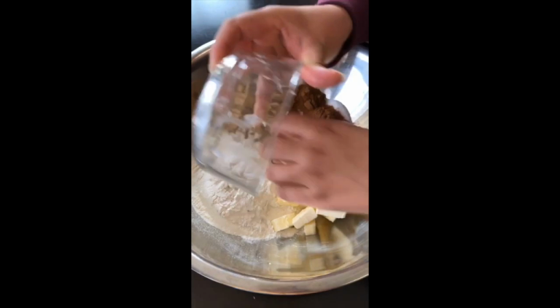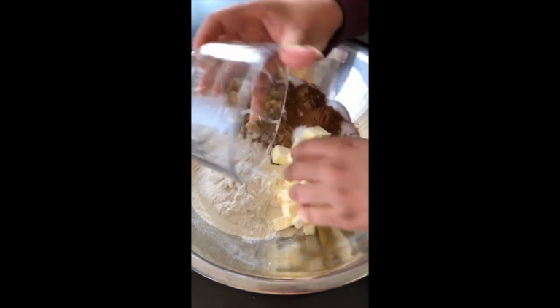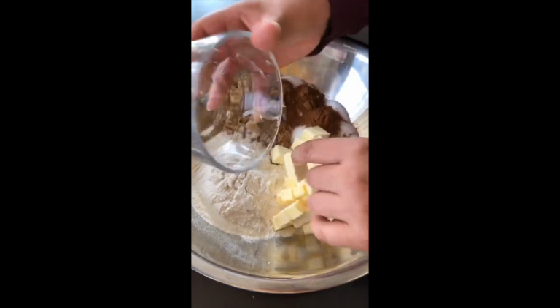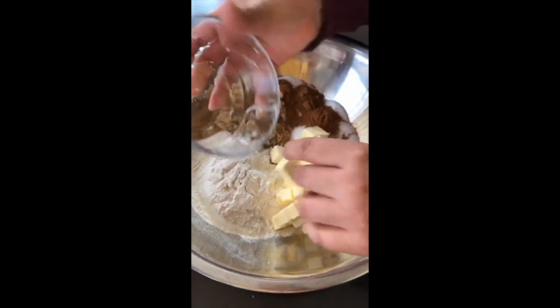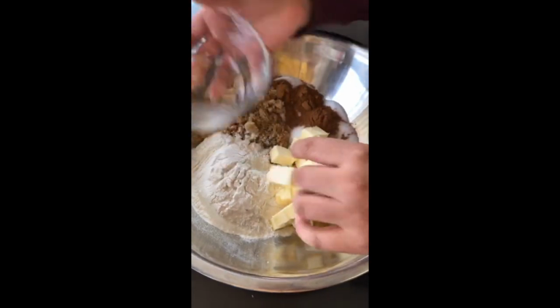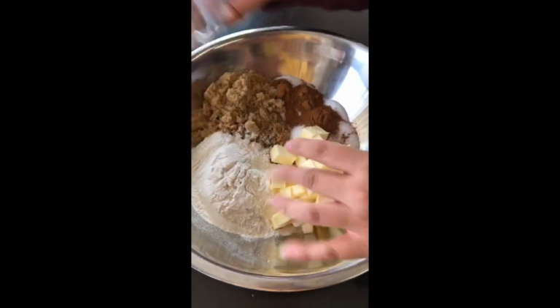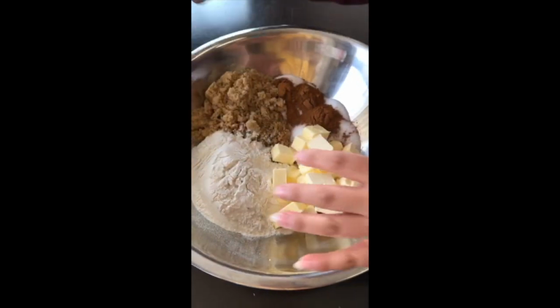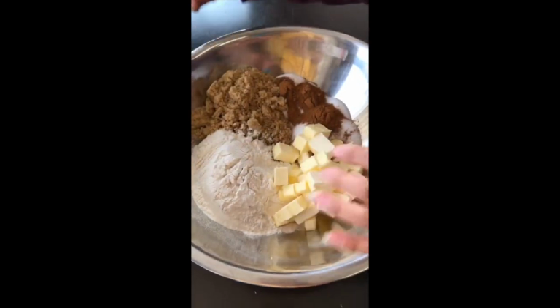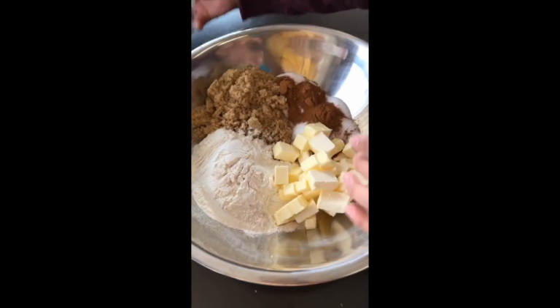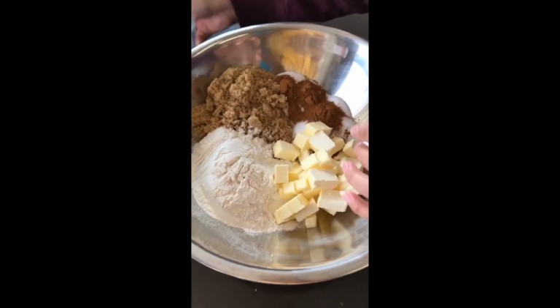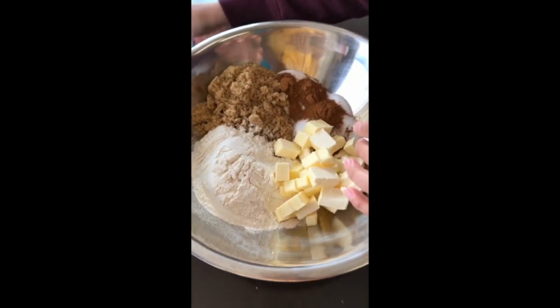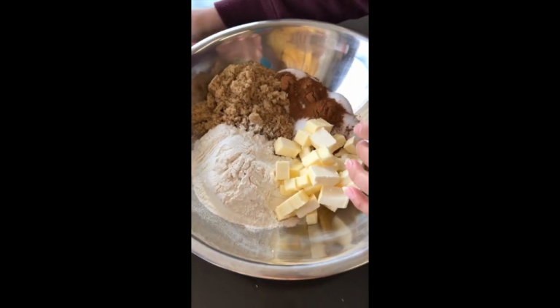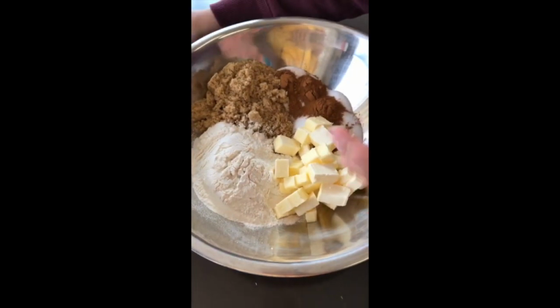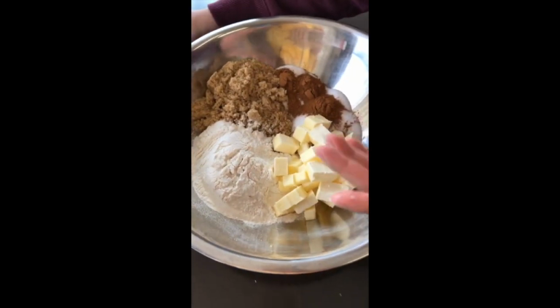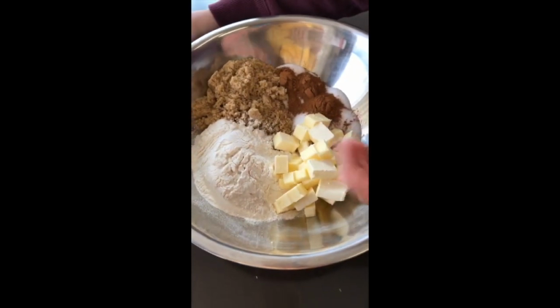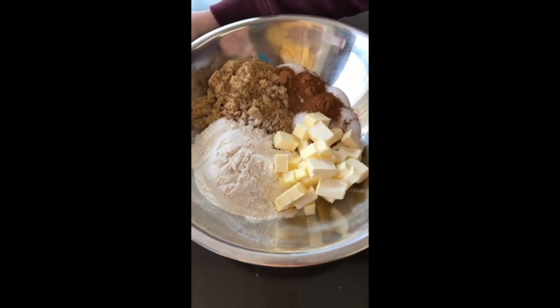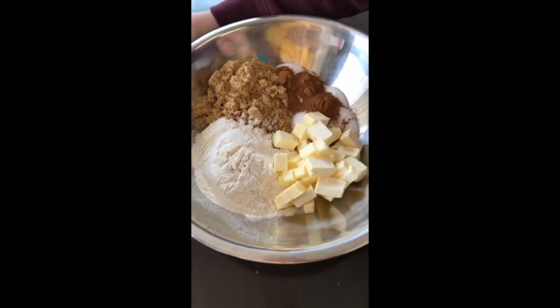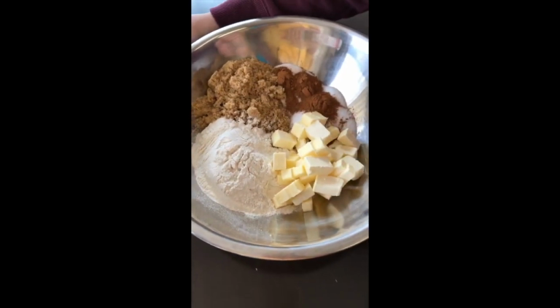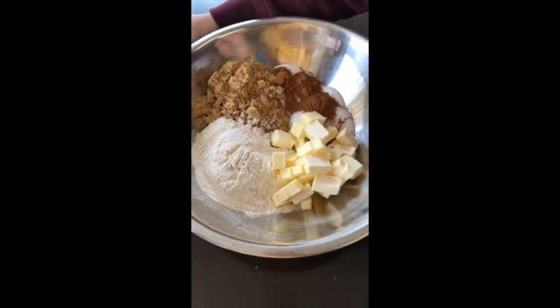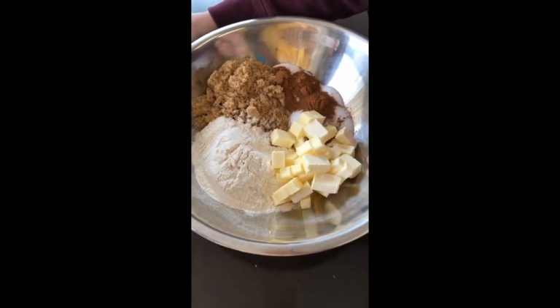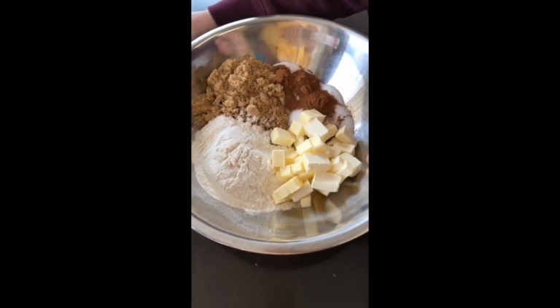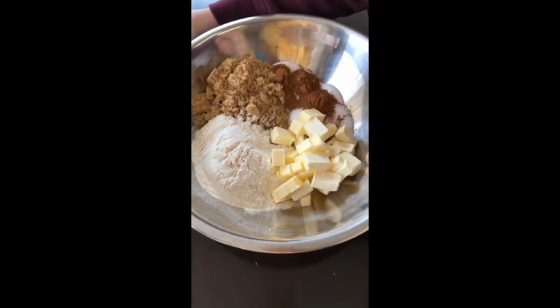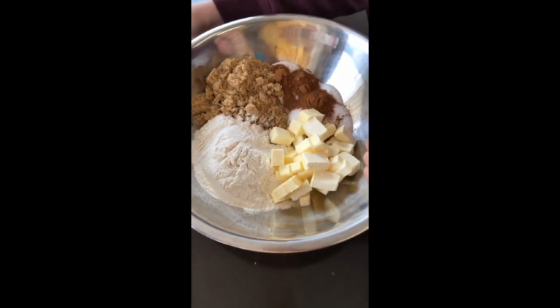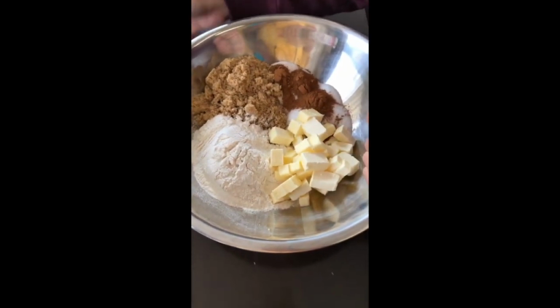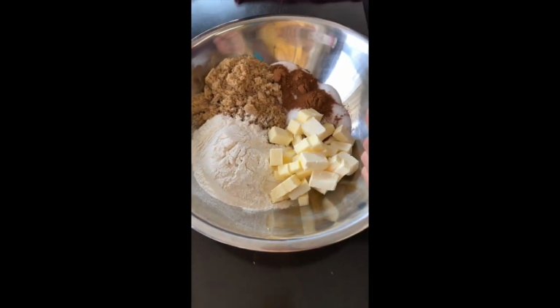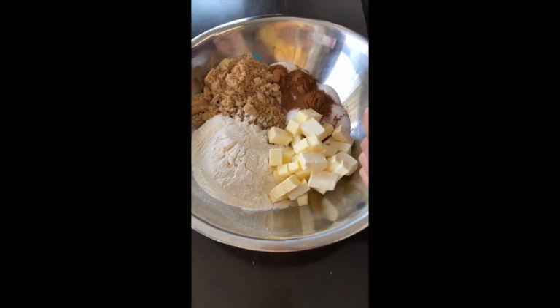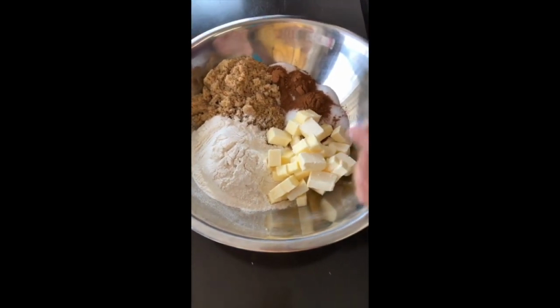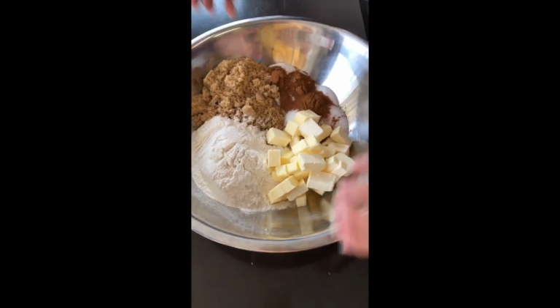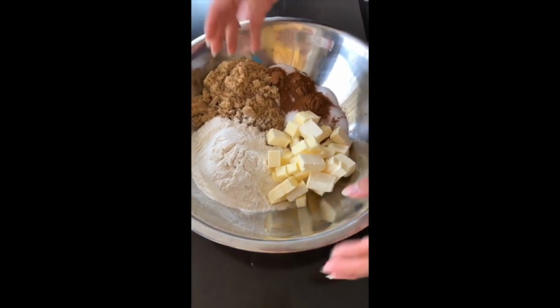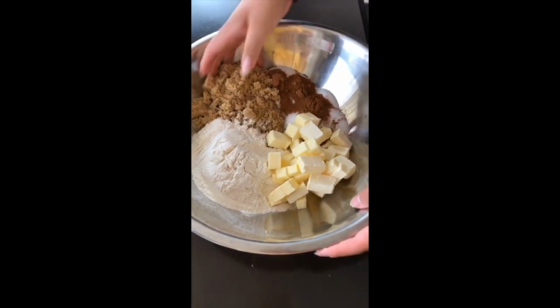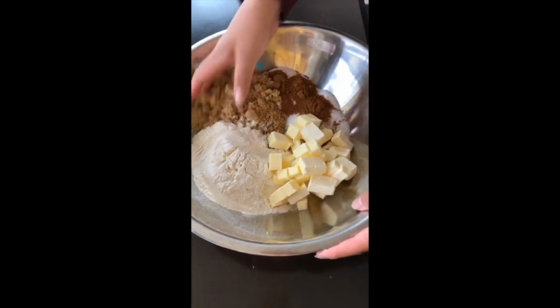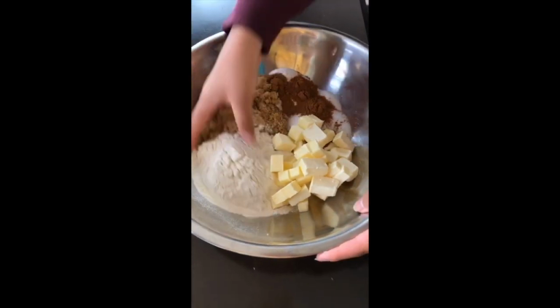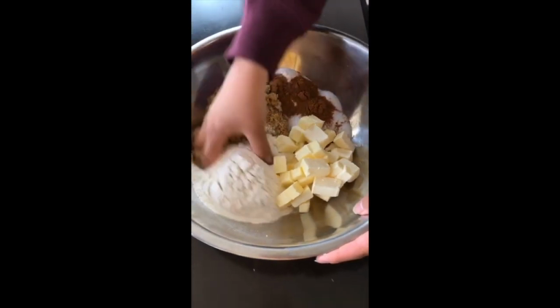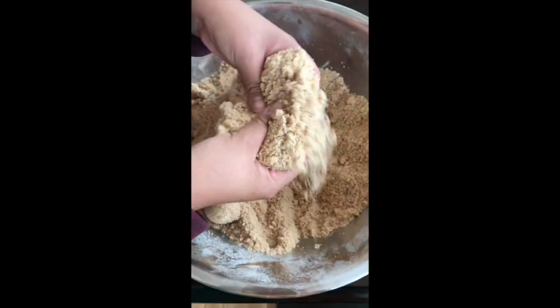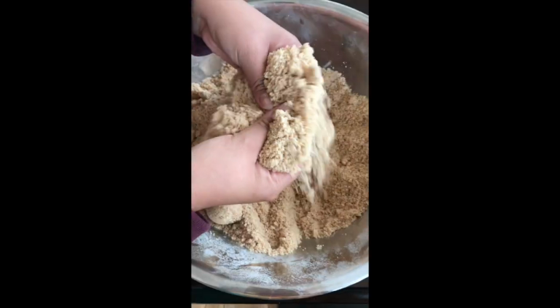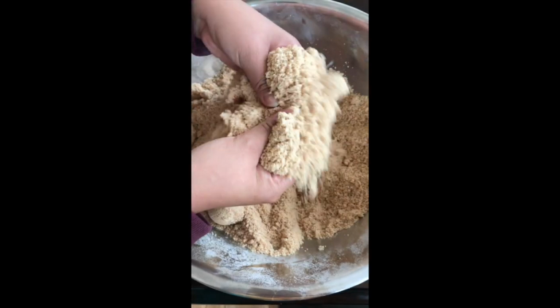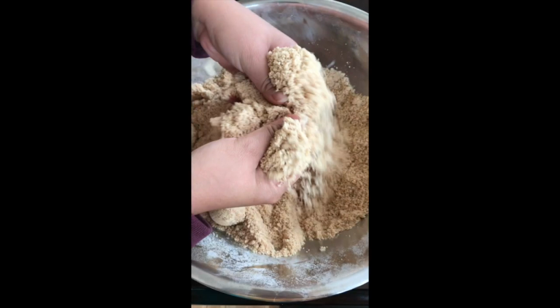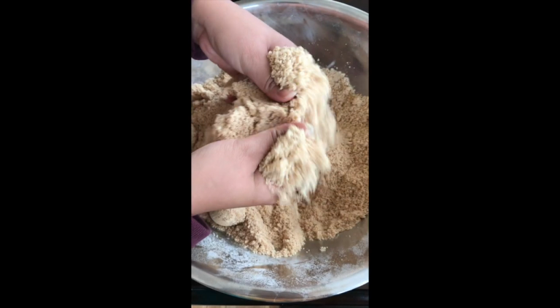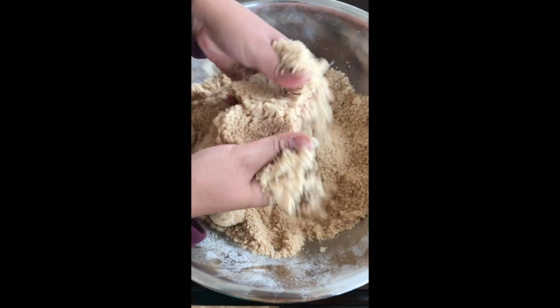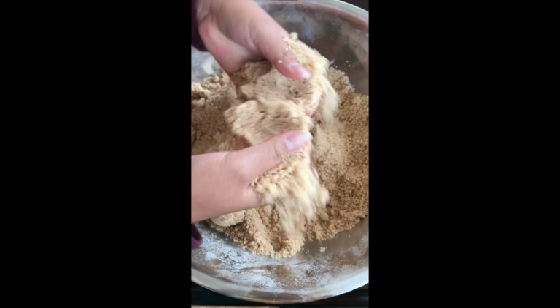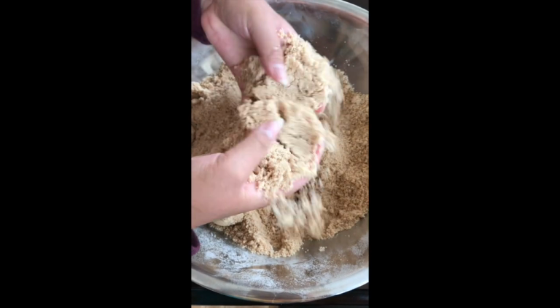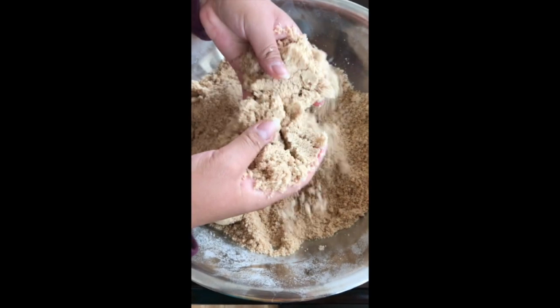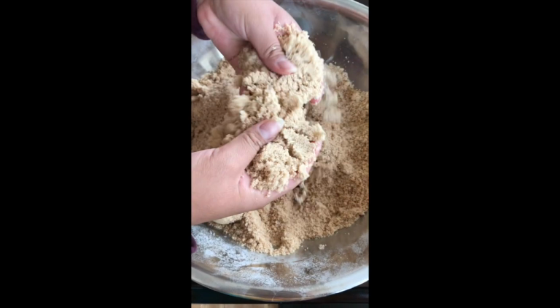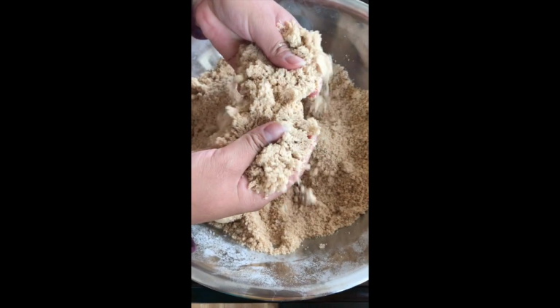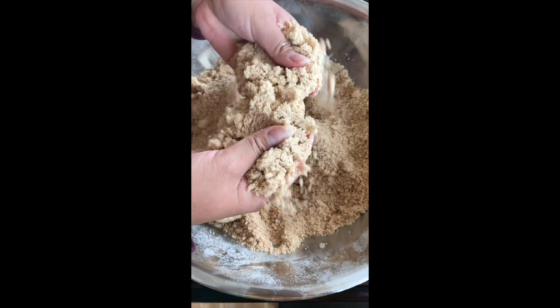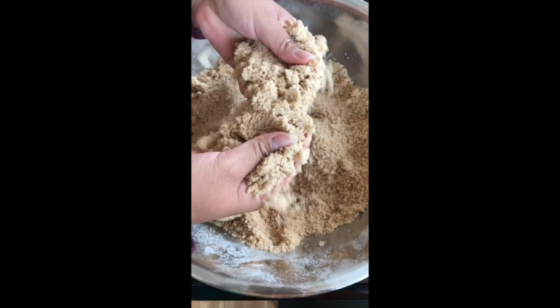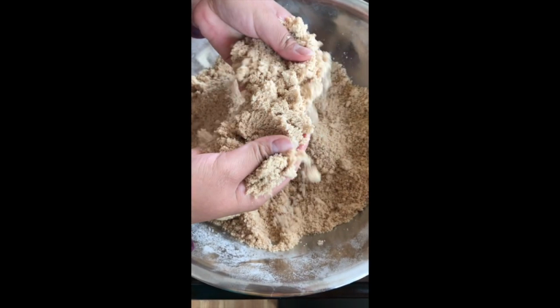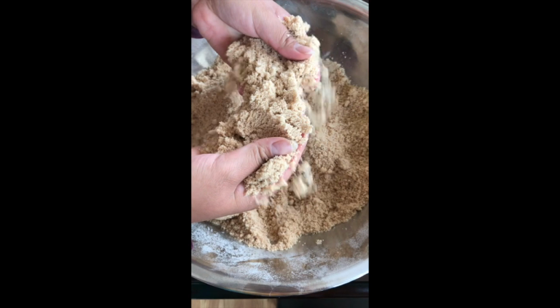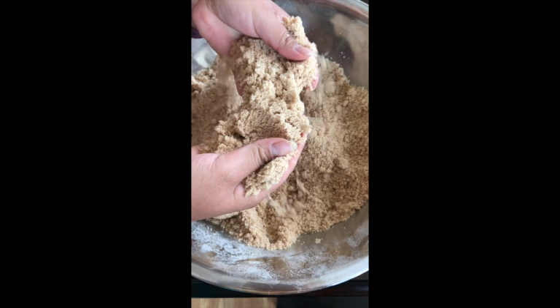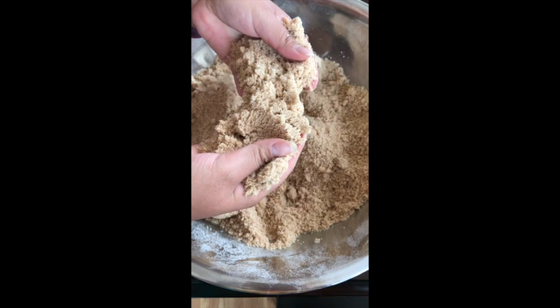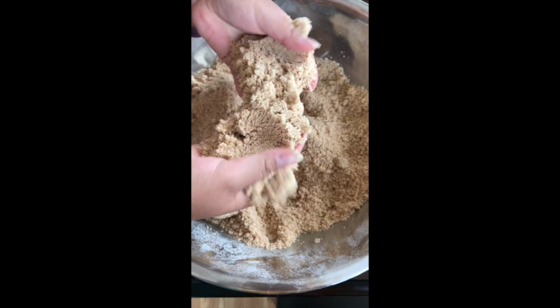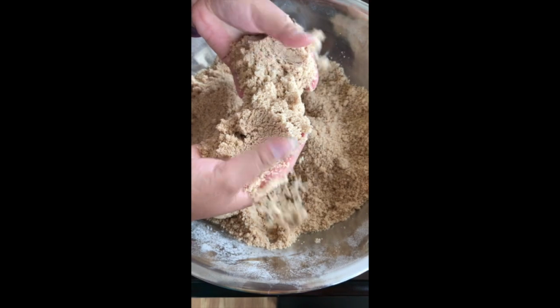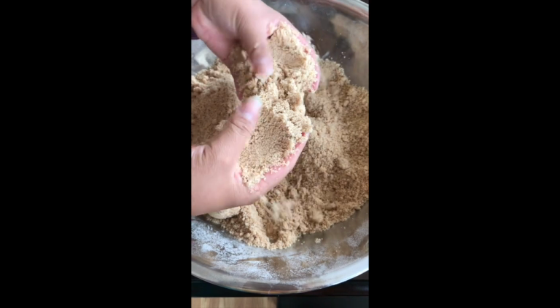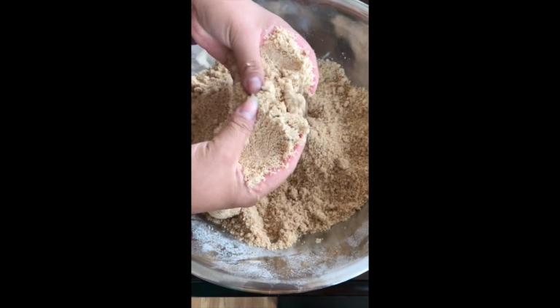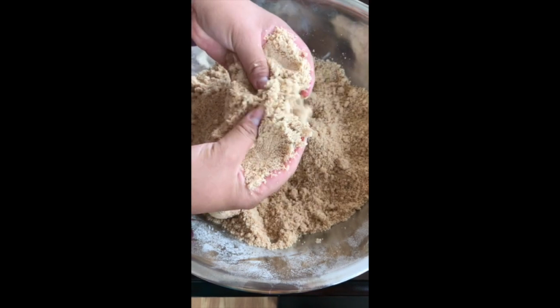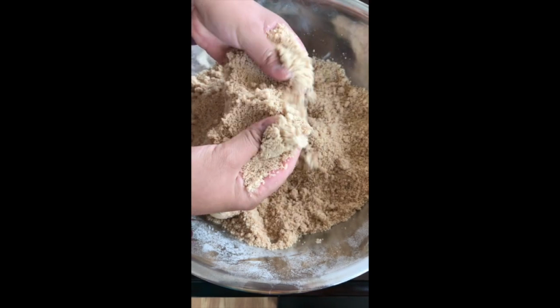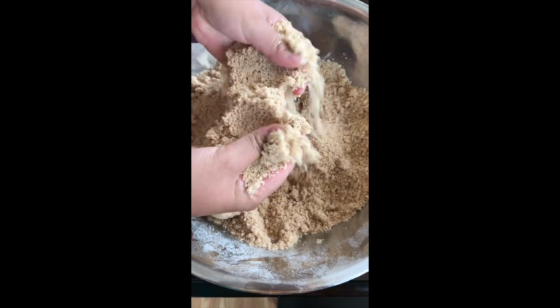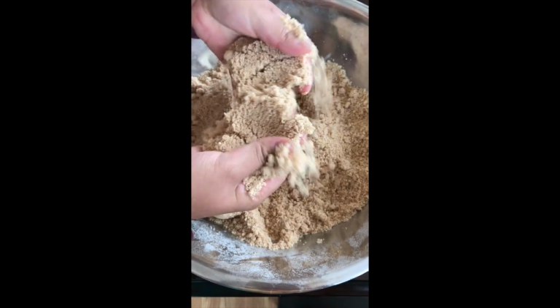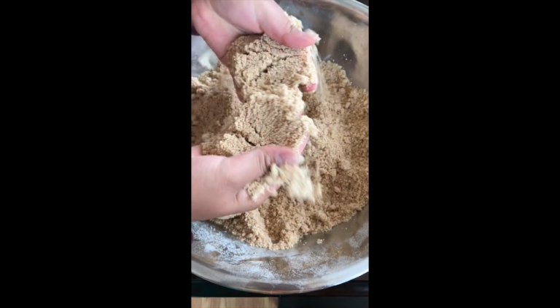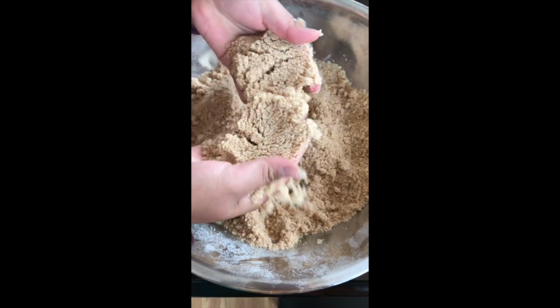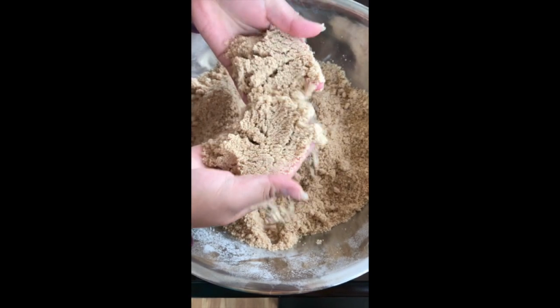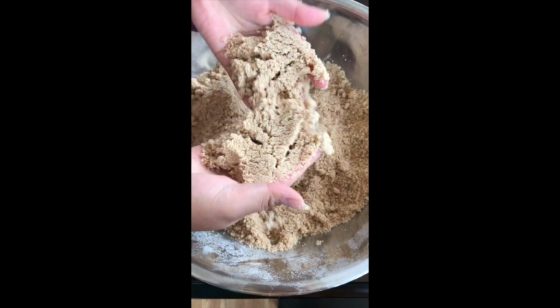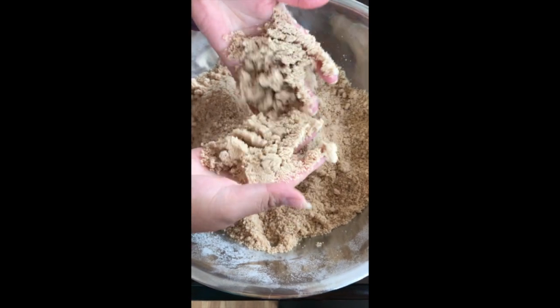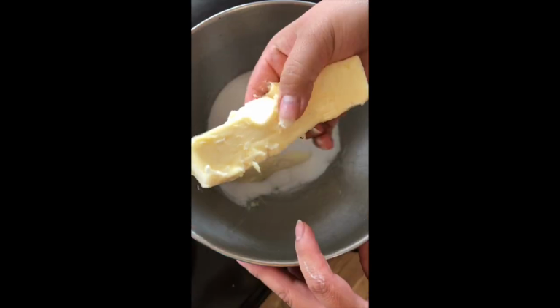For the crumb, mix together all of your ingredients as well as your small cubes of butter and mix until you get a wet sand texture. Set this bowl aside.